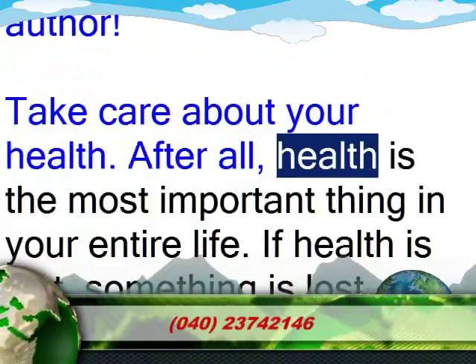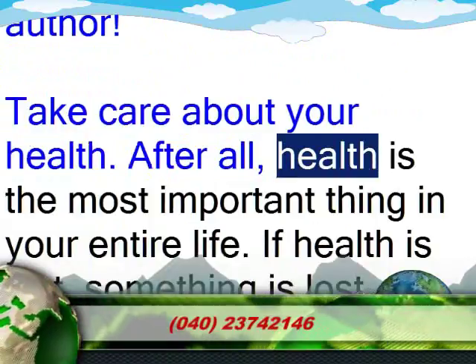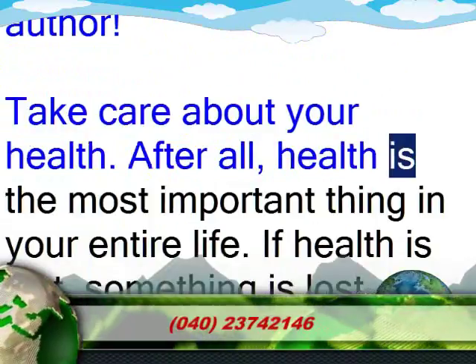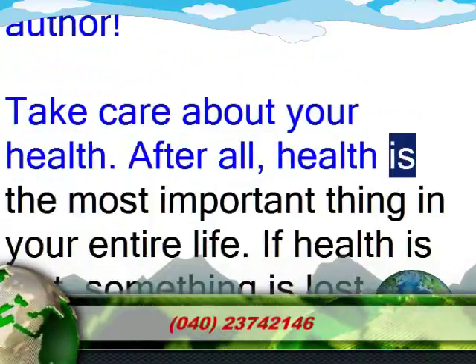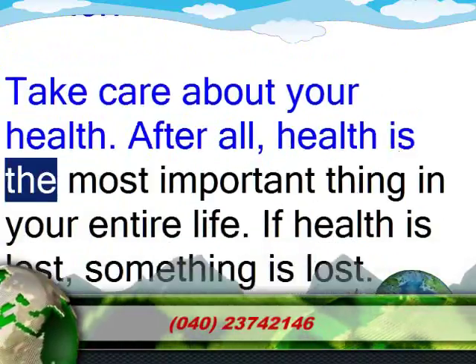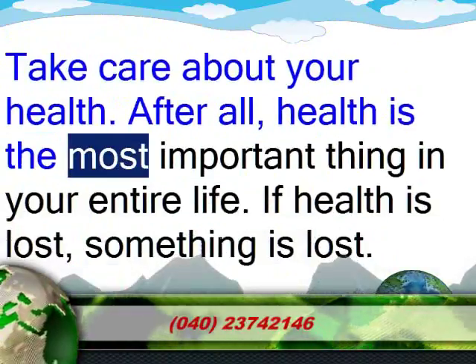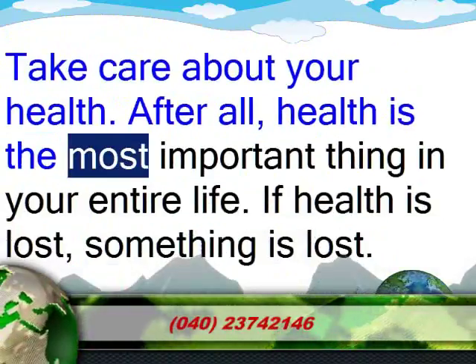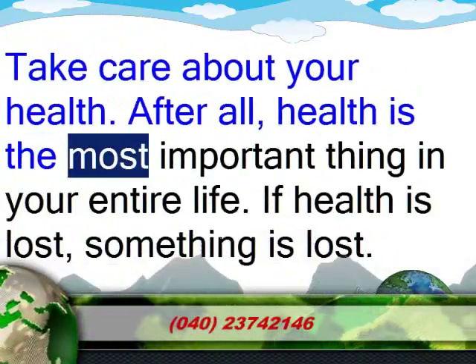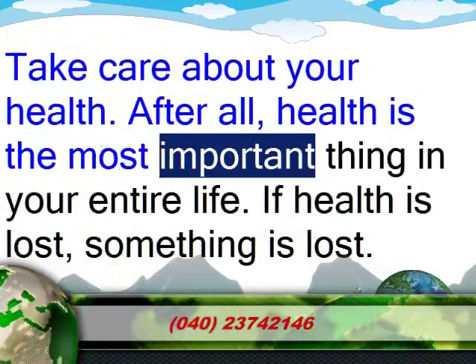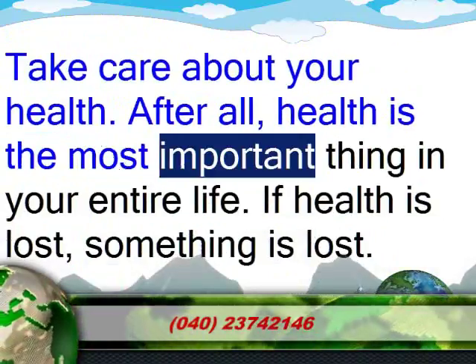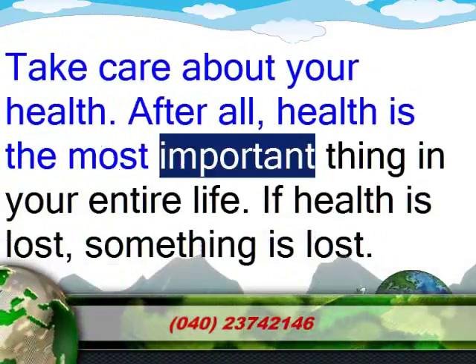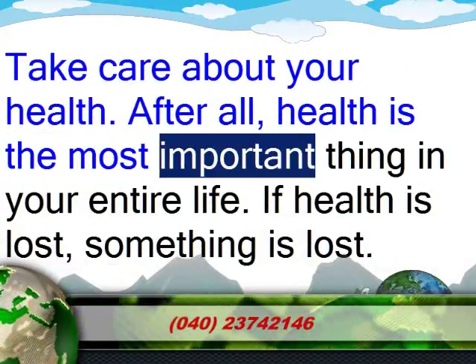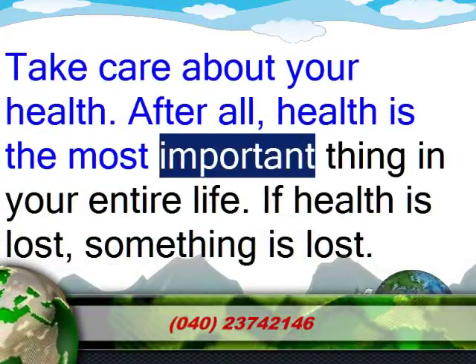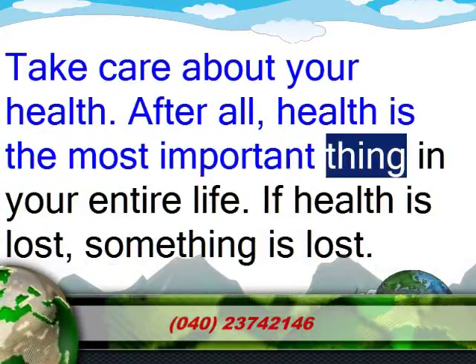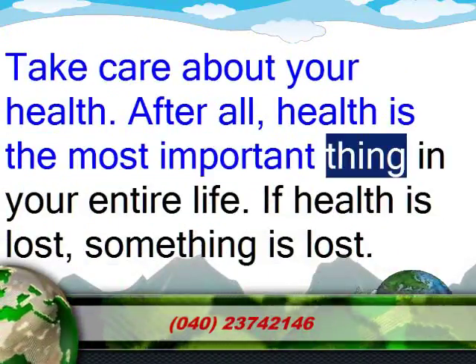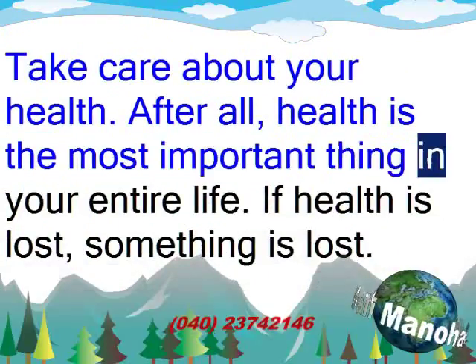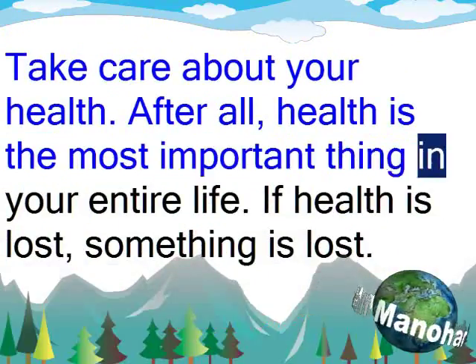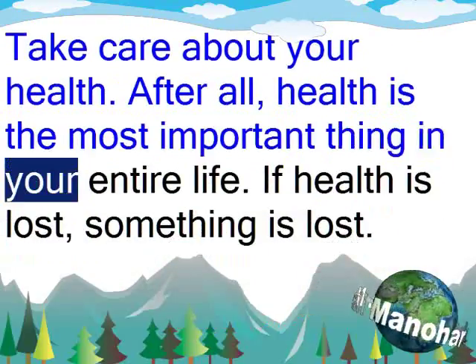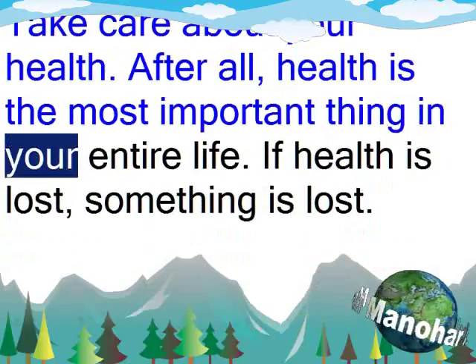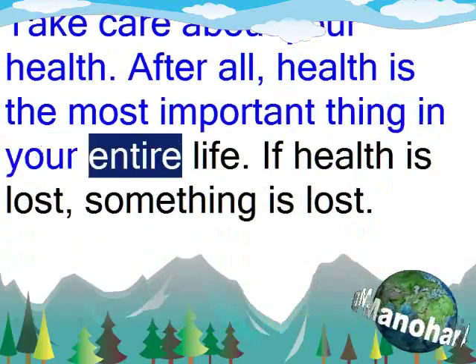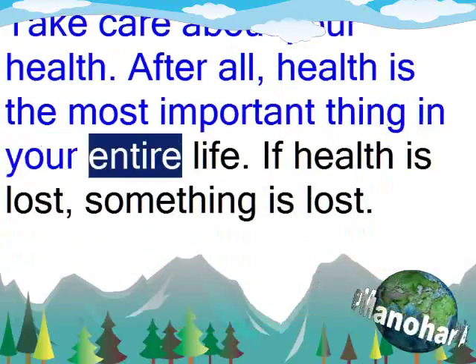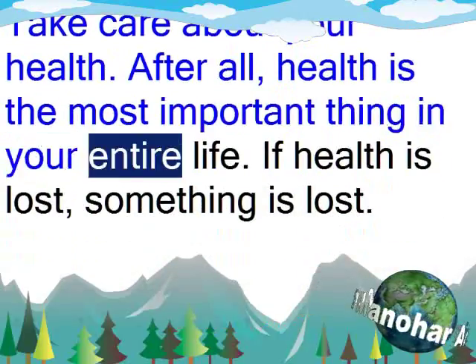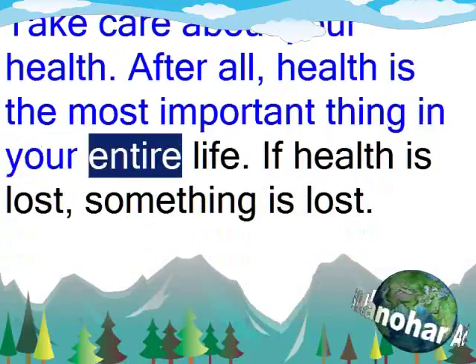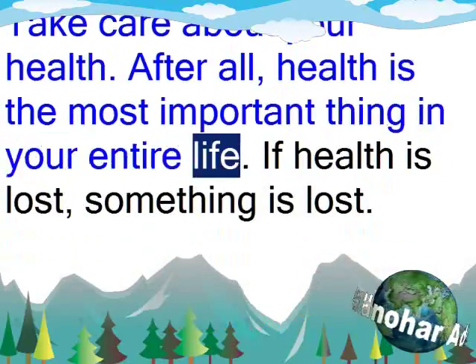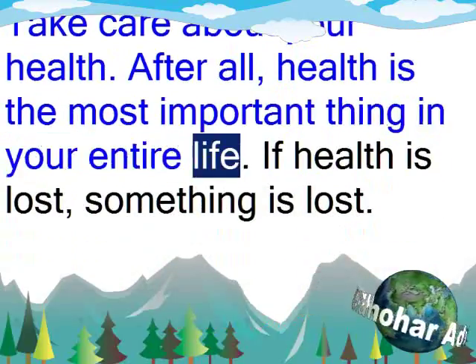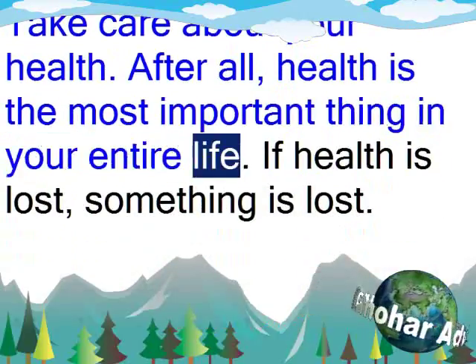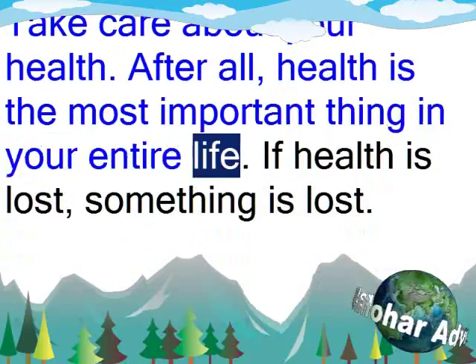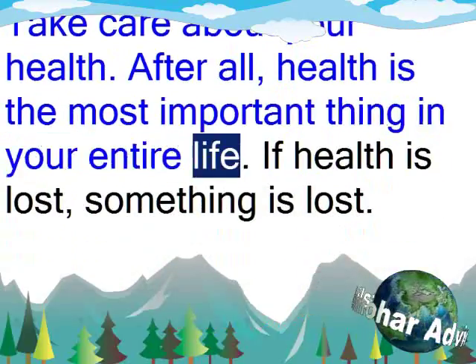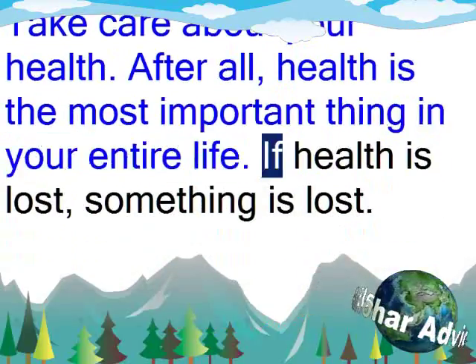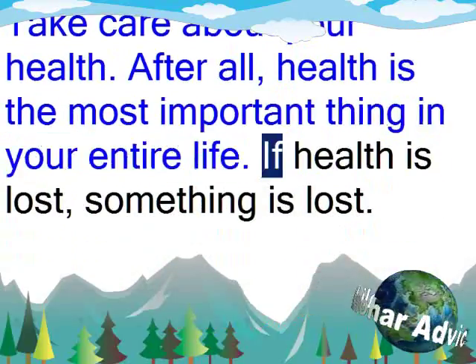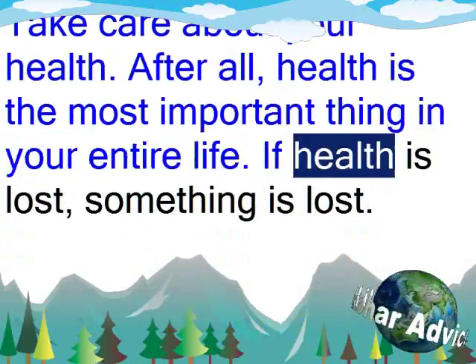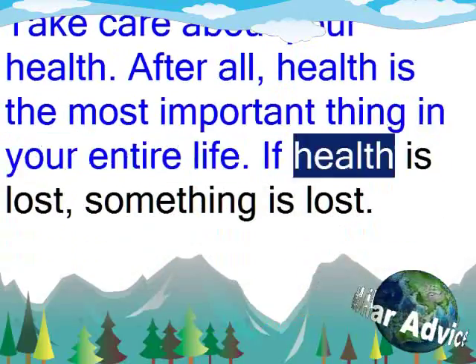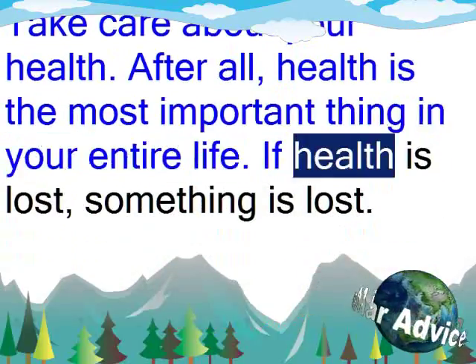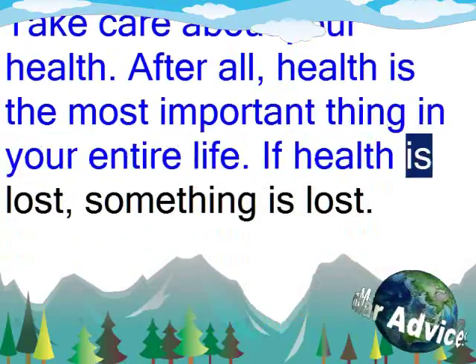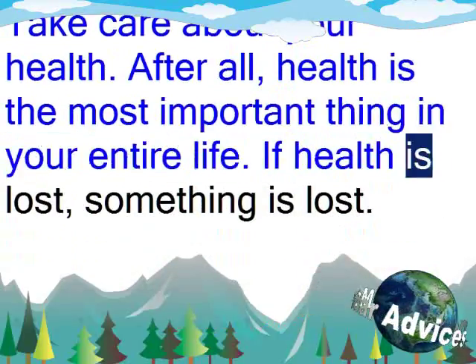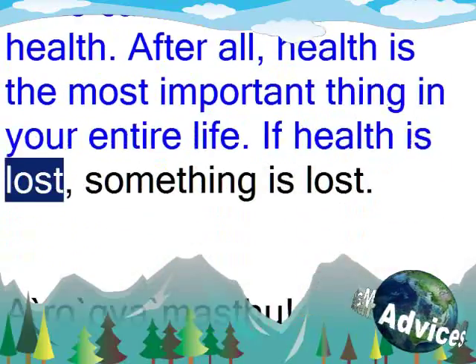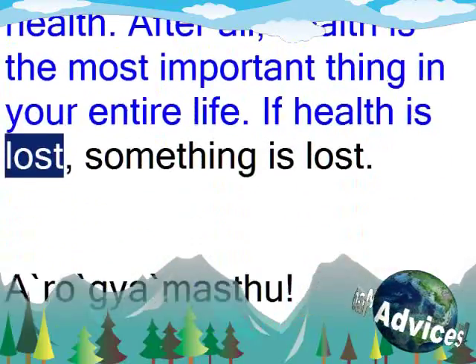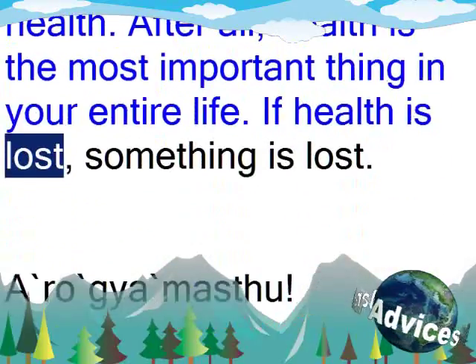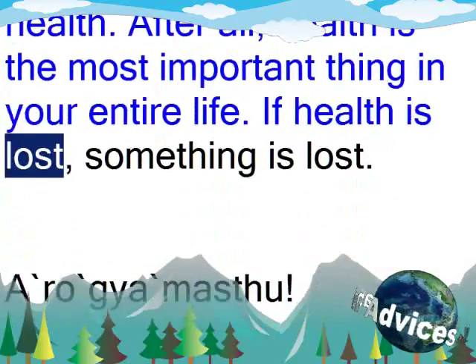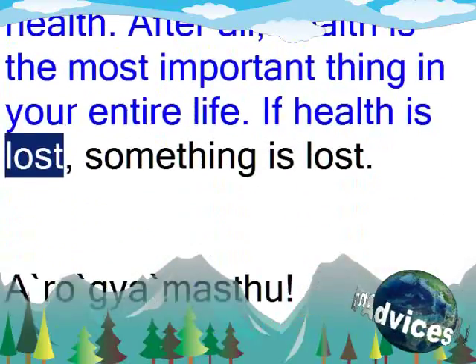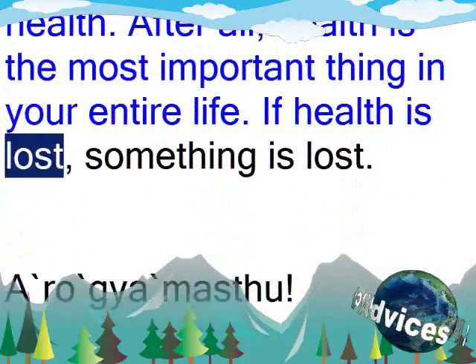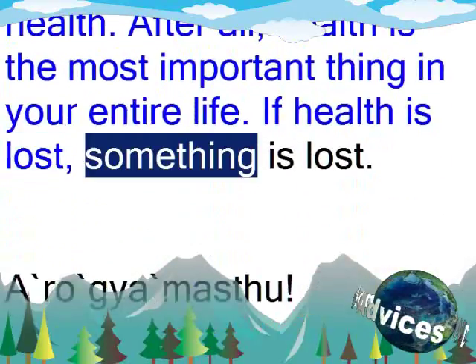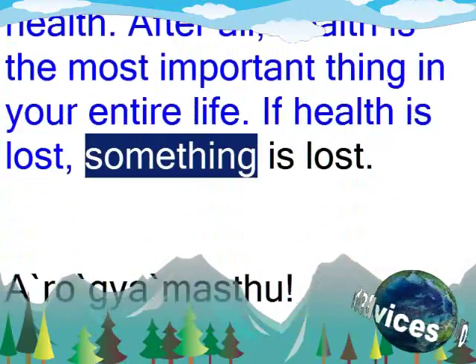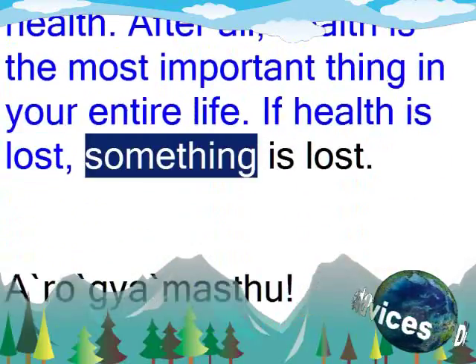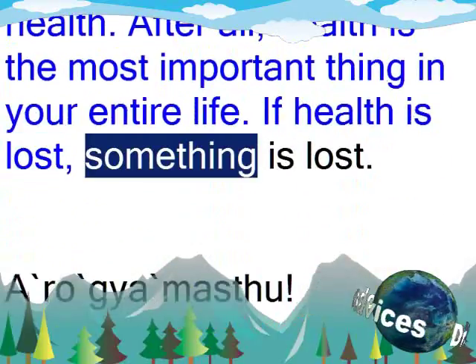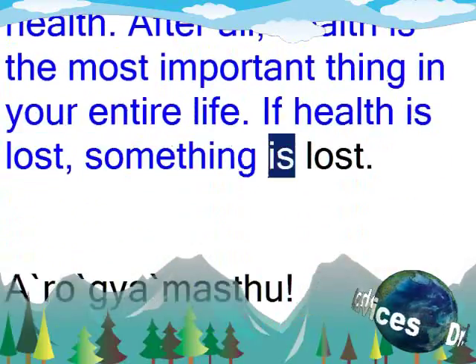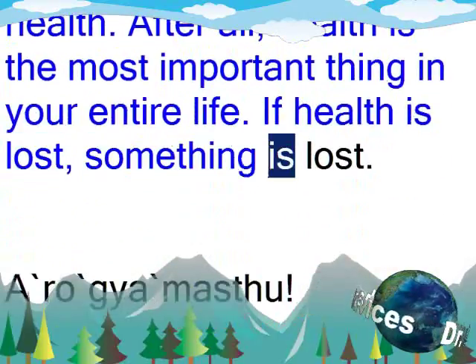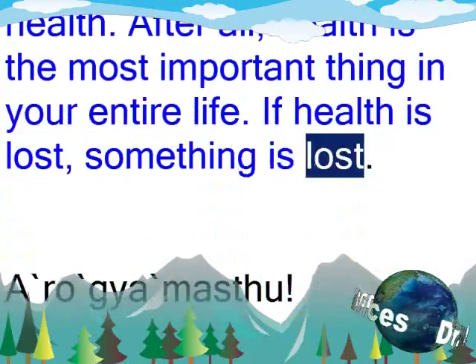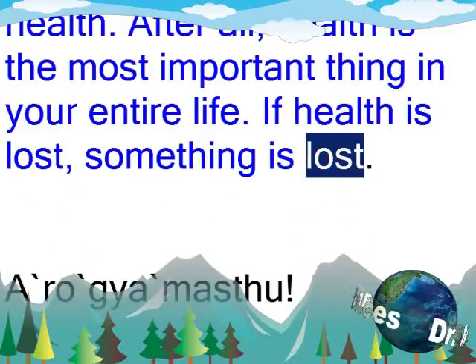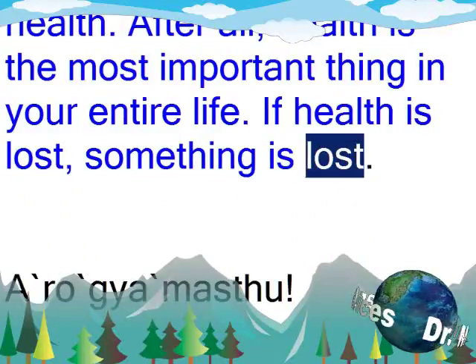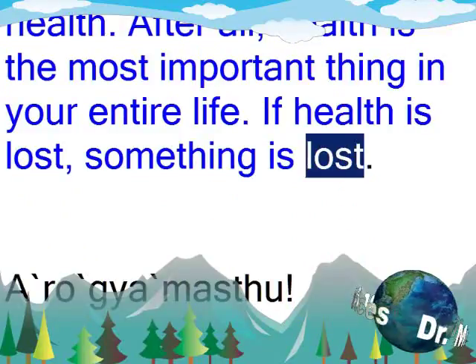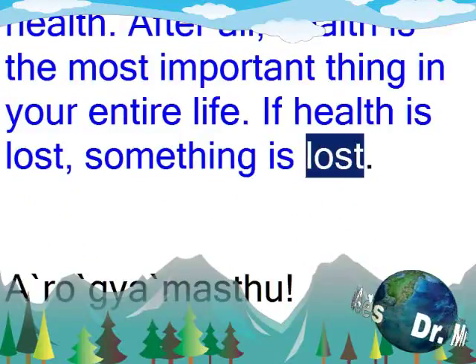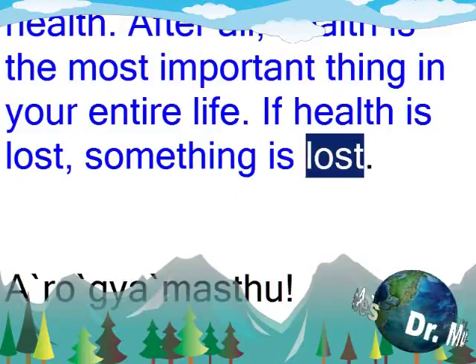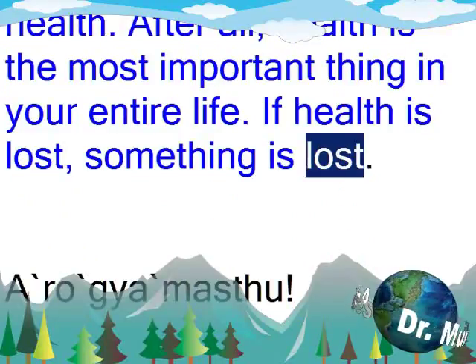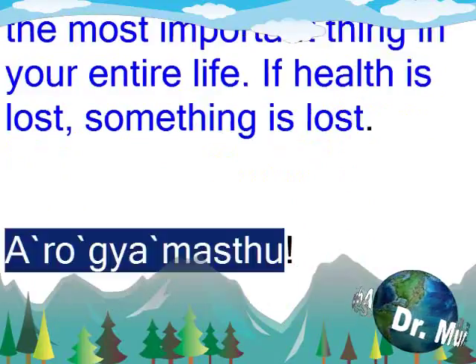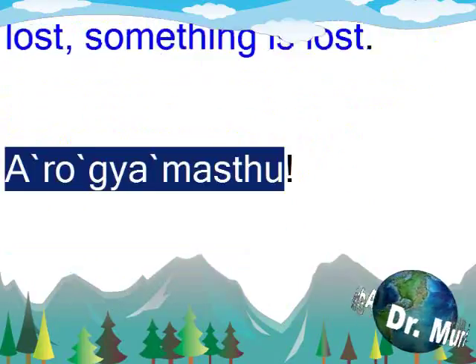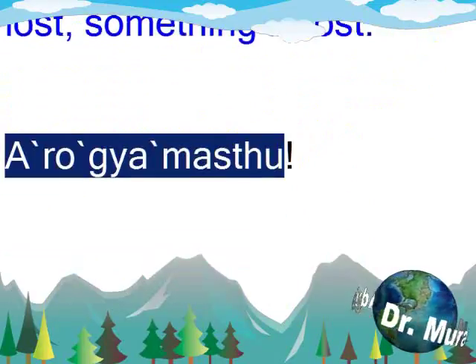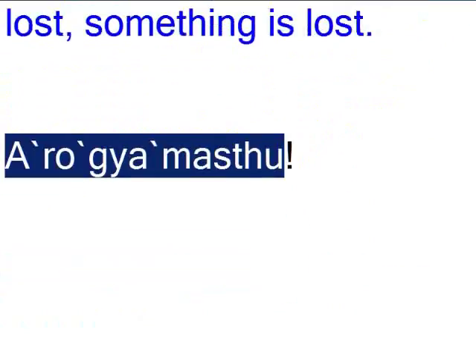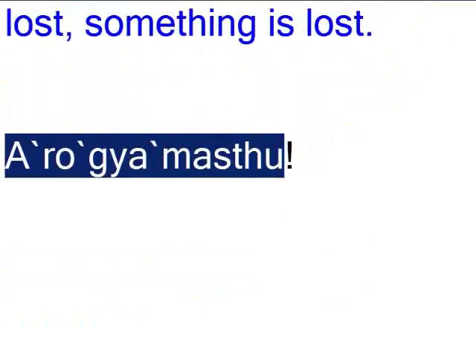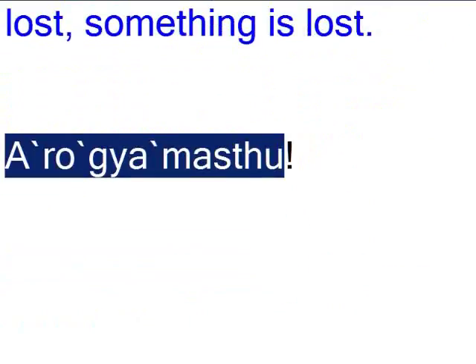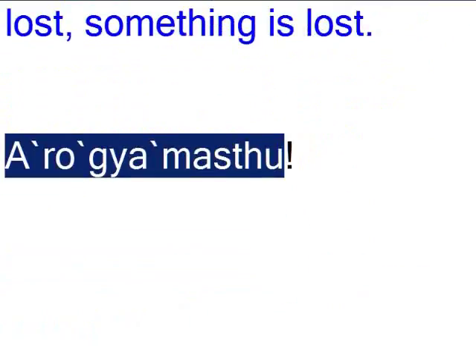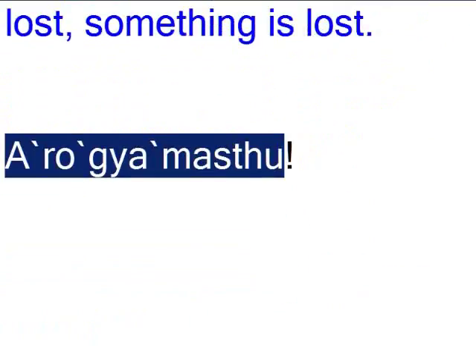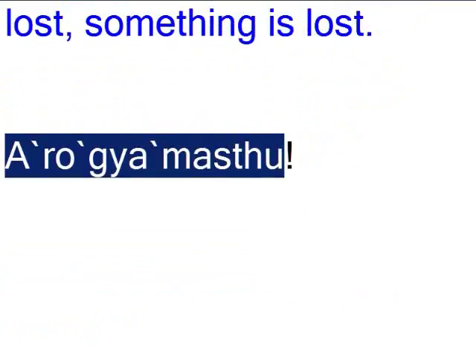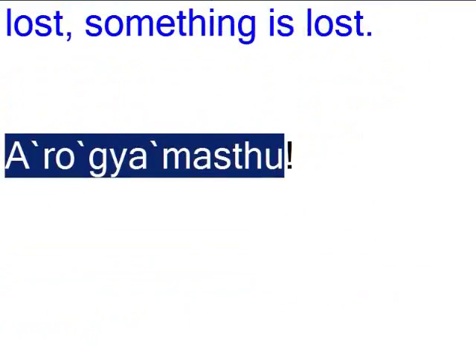Health is the most important thing in your entire life. If health is lost, something is lost. Arokhya Mastu.